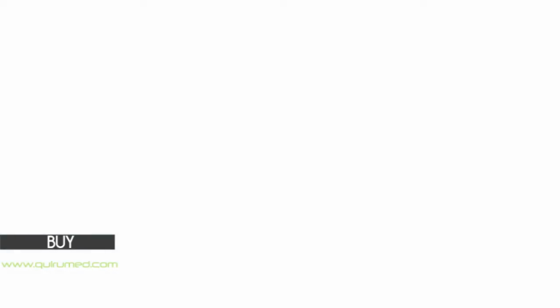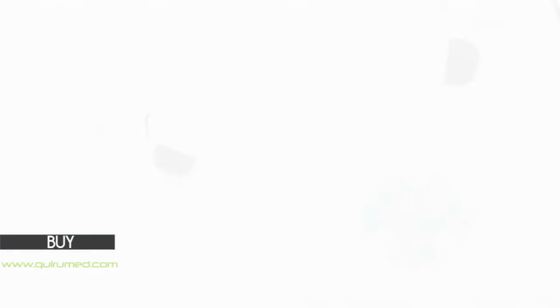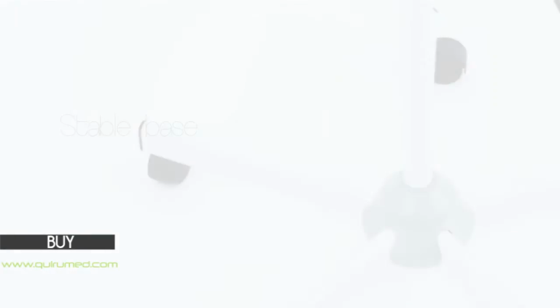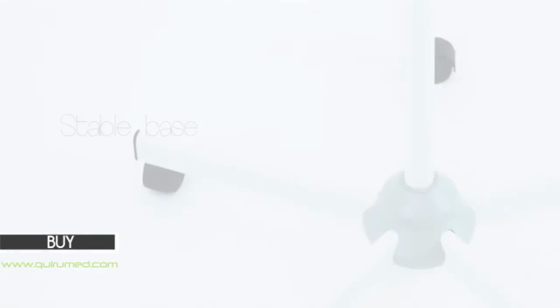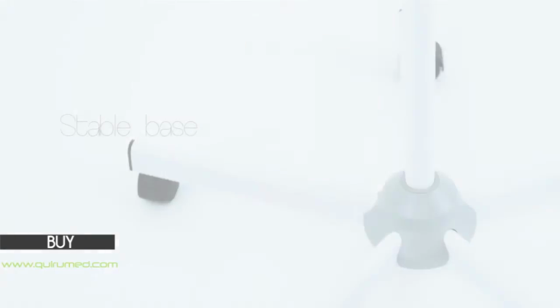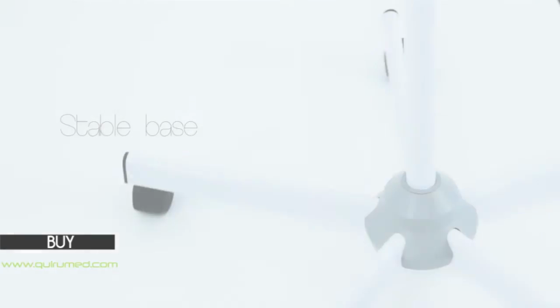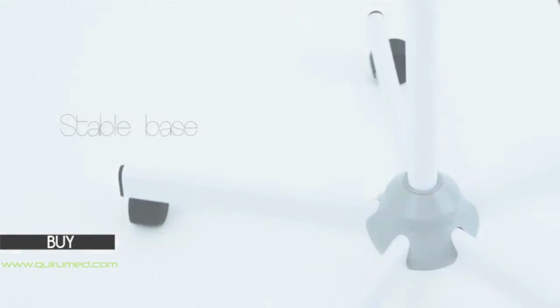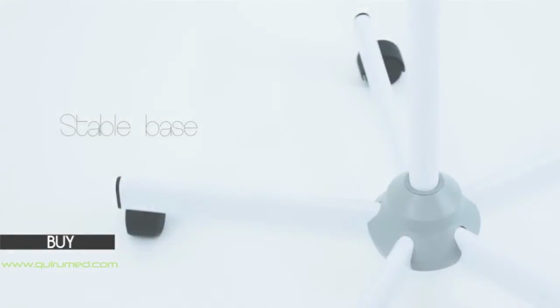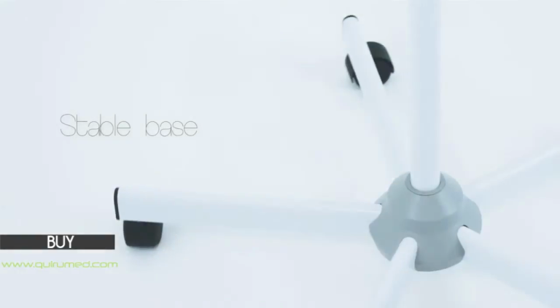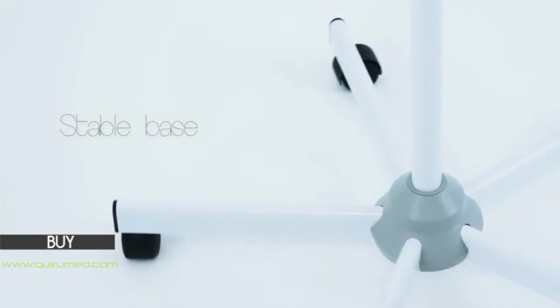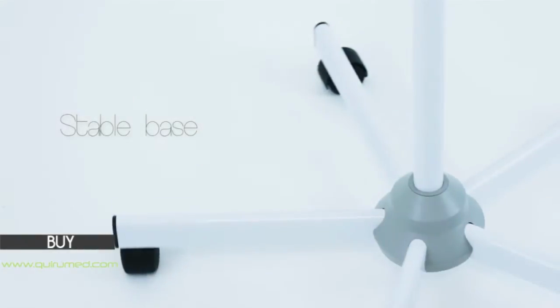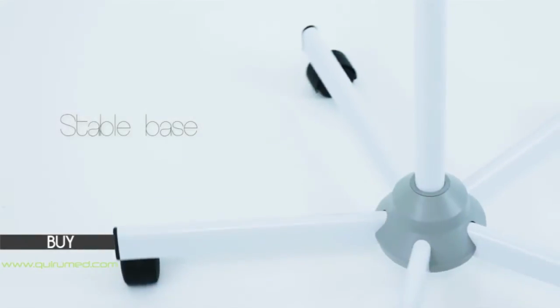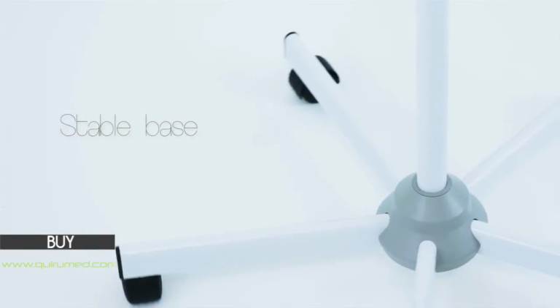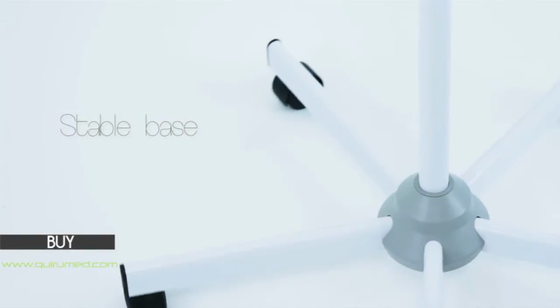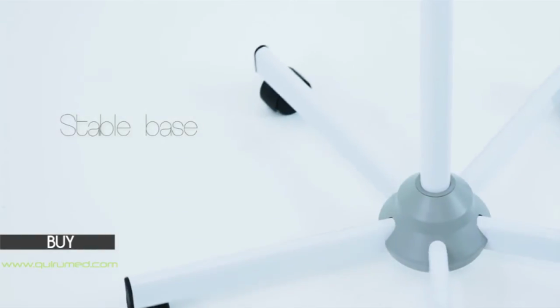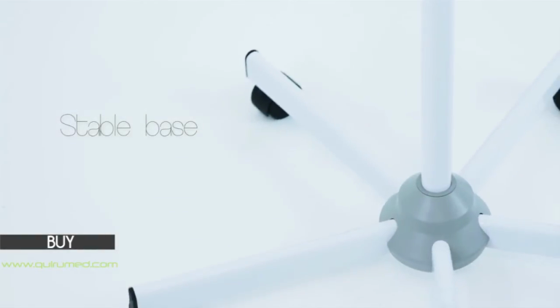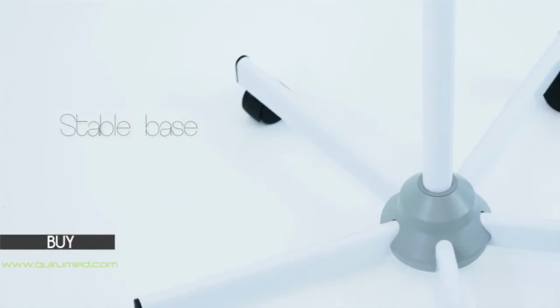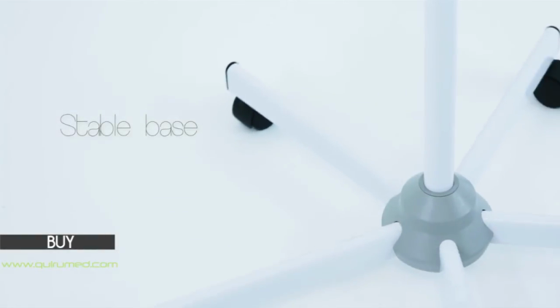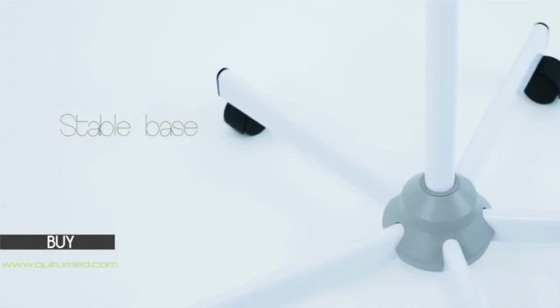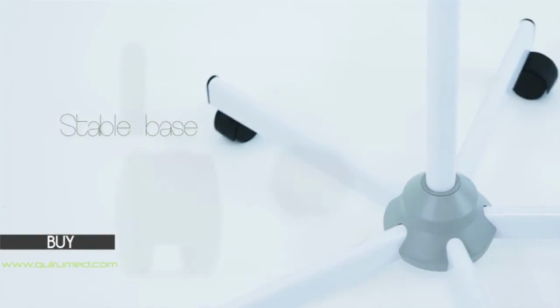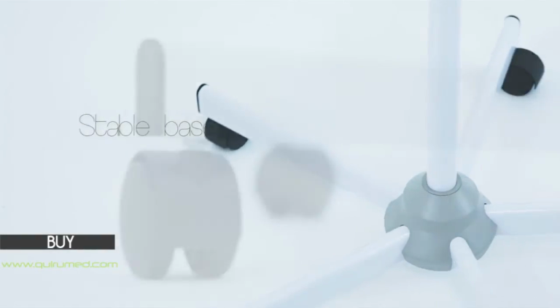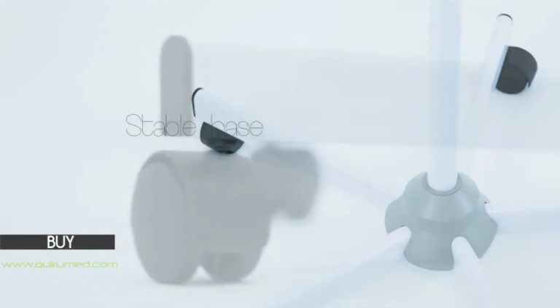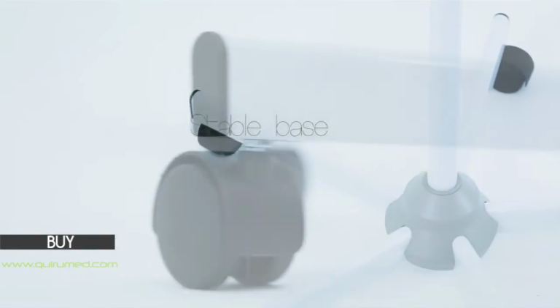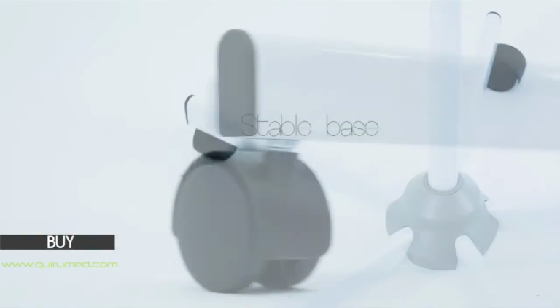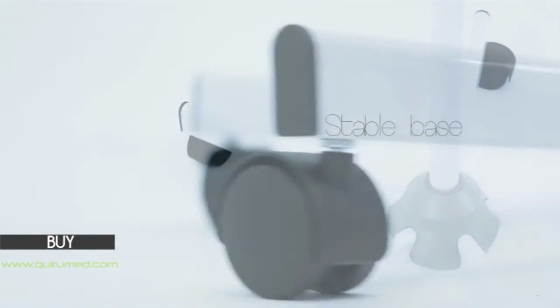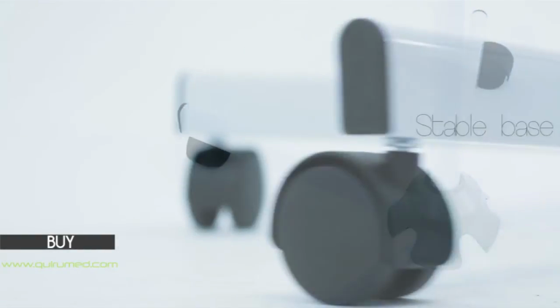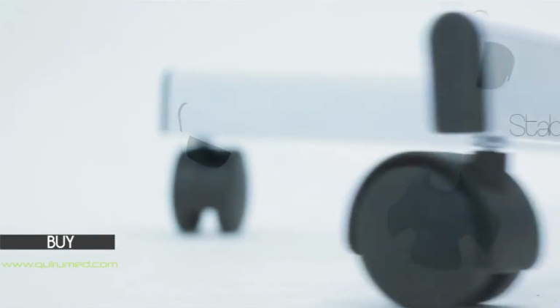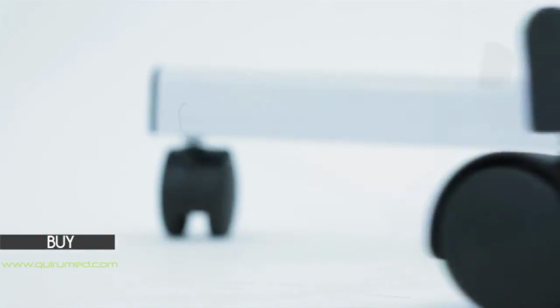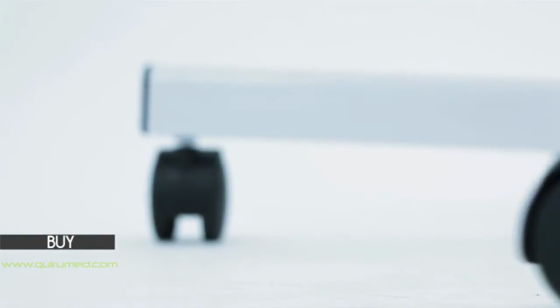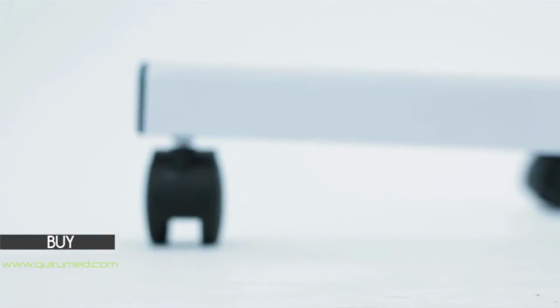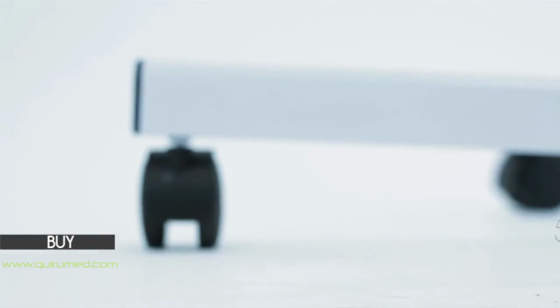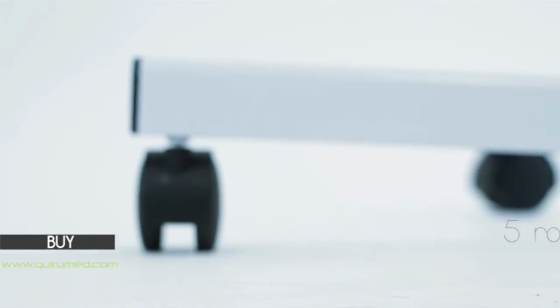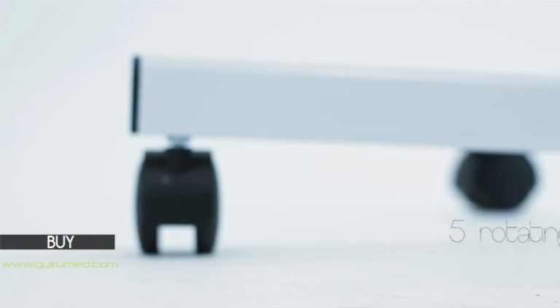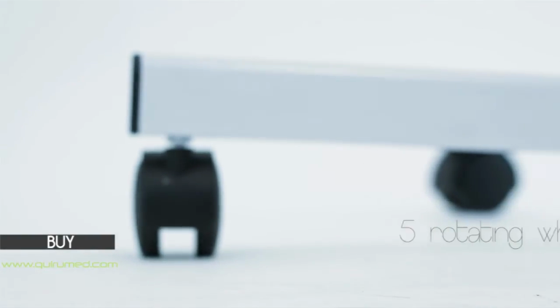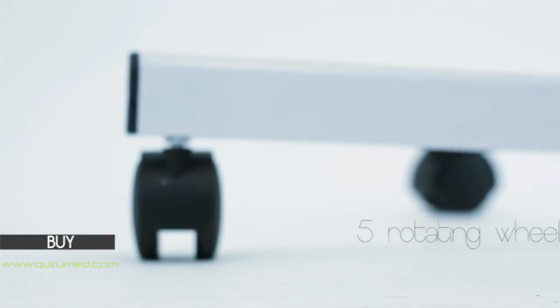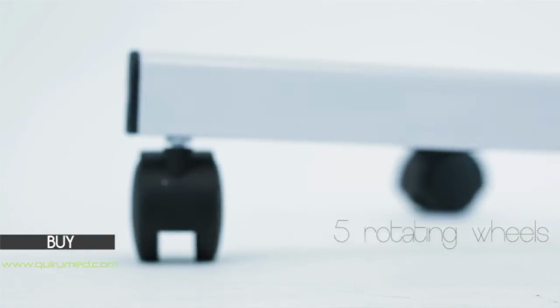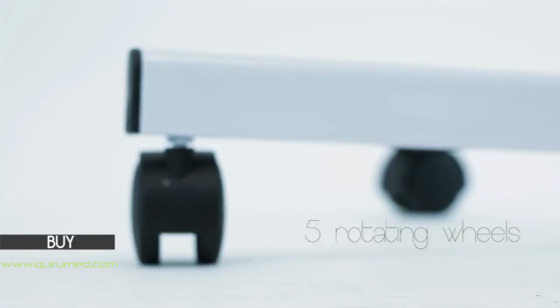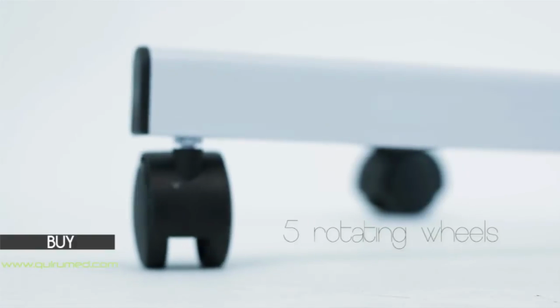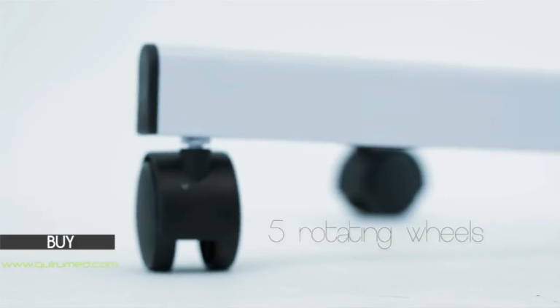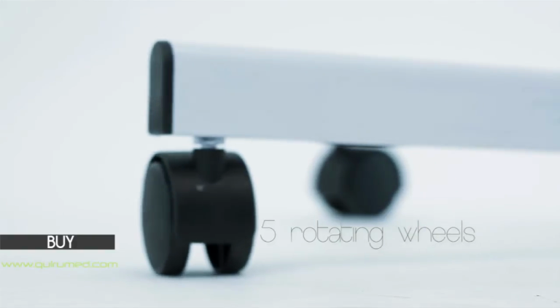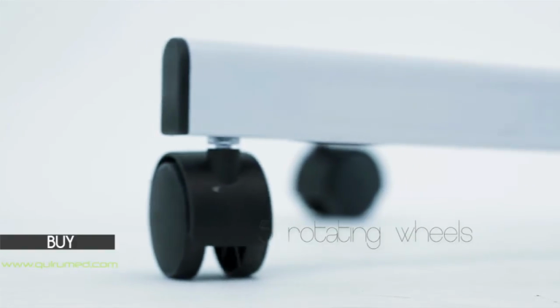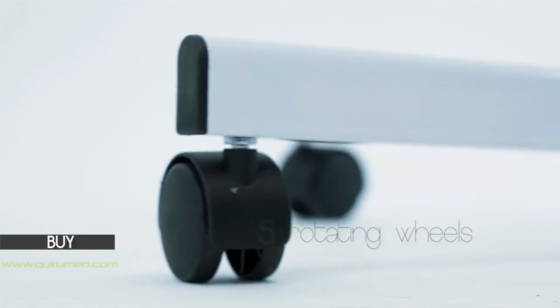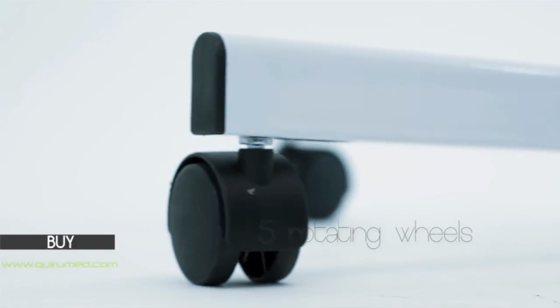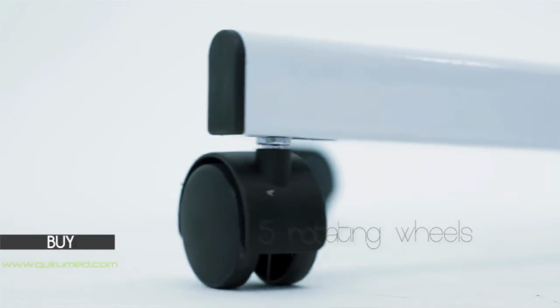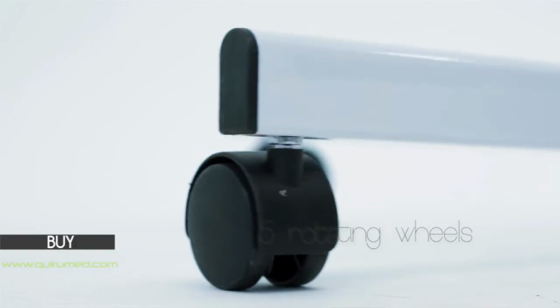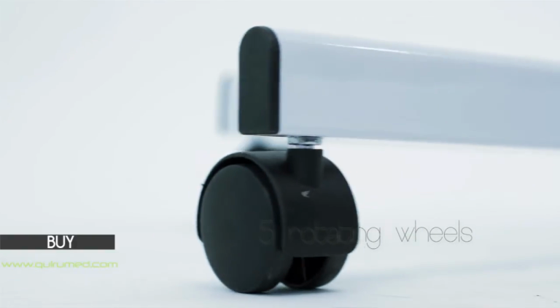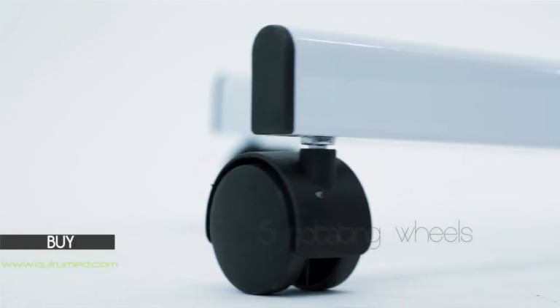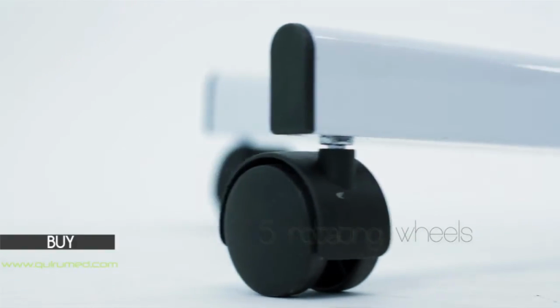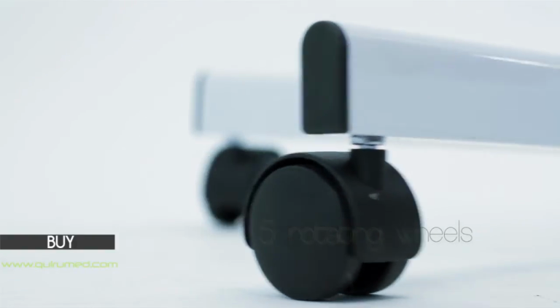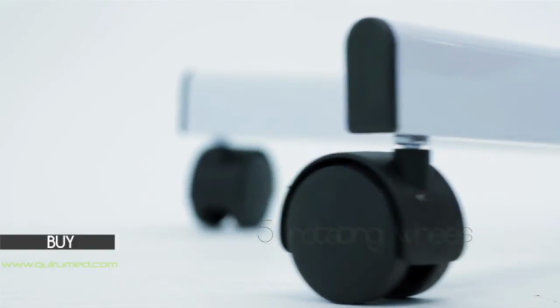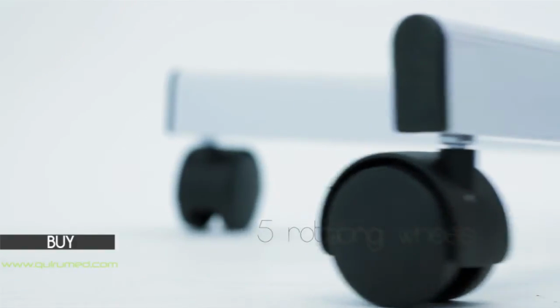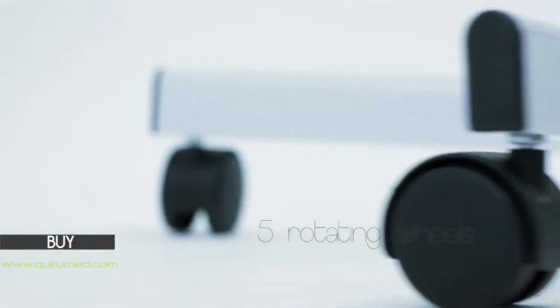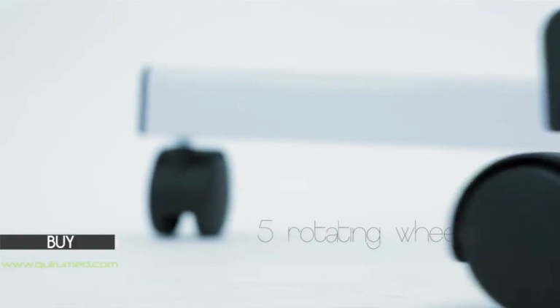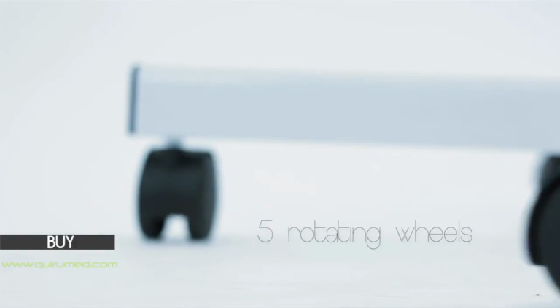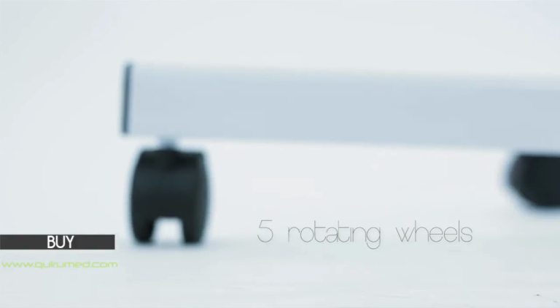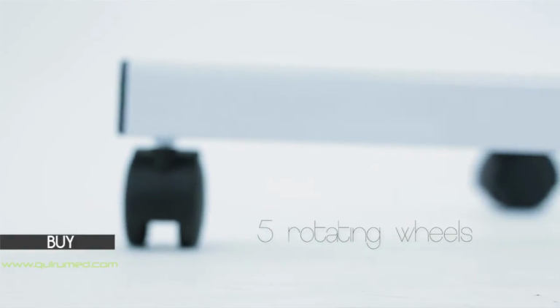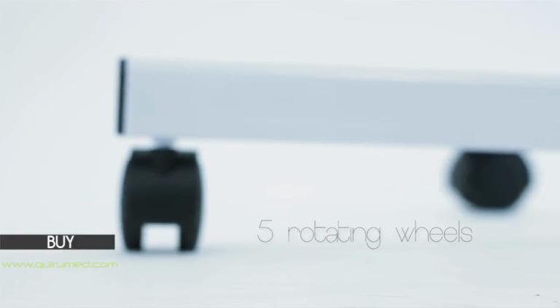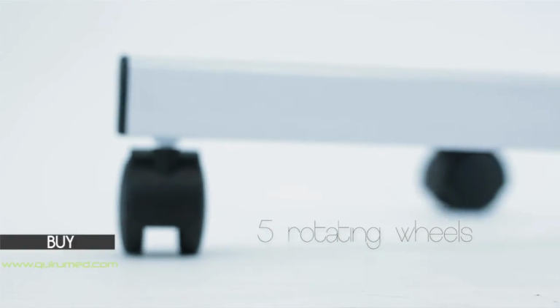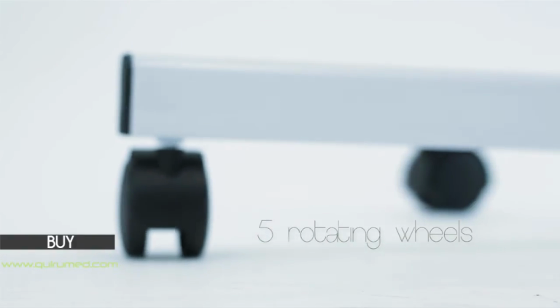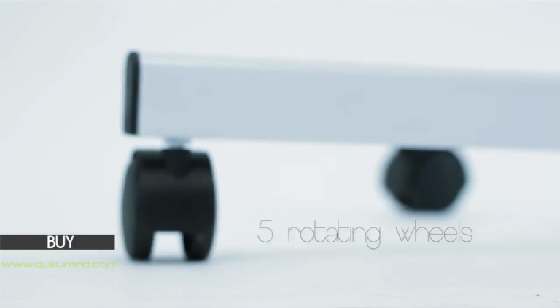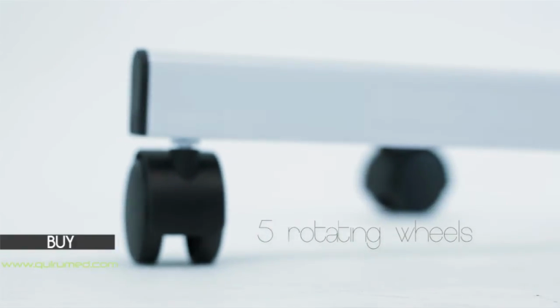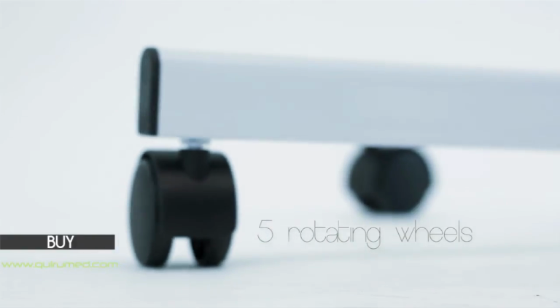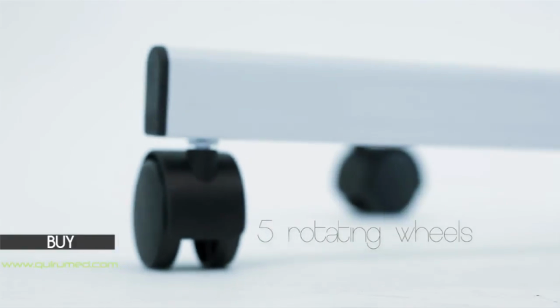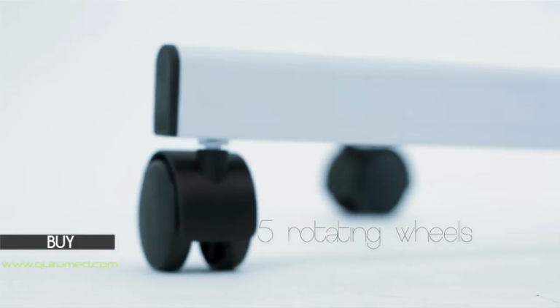Its stable base and its 5 rotating wheels provide a comfortable and easy mobility of the lamp.